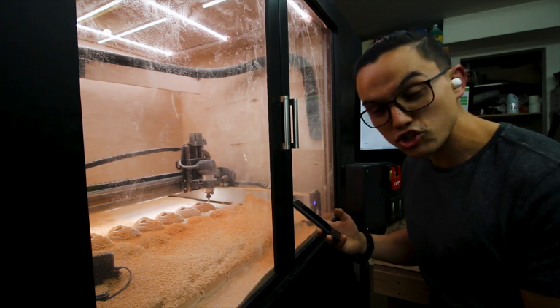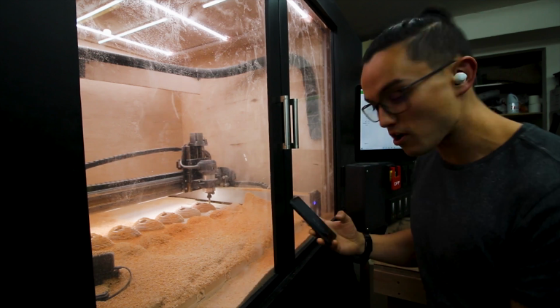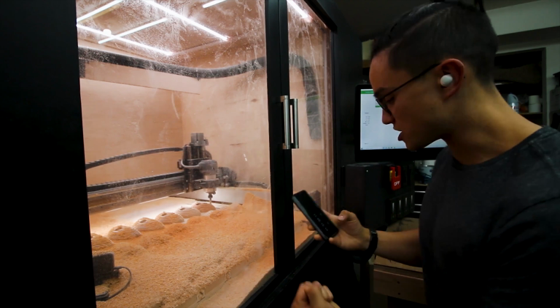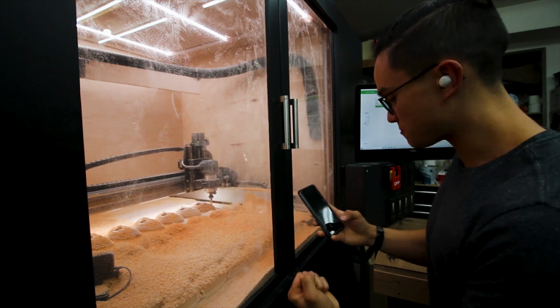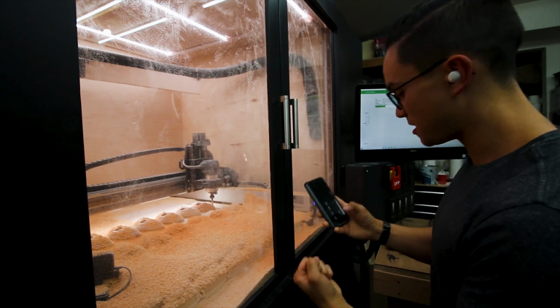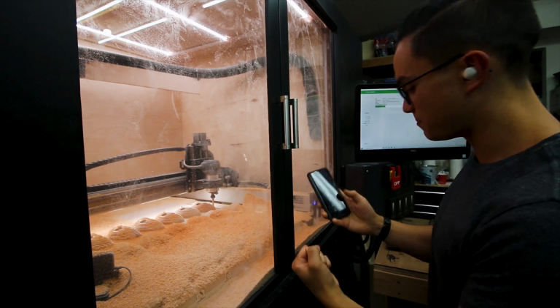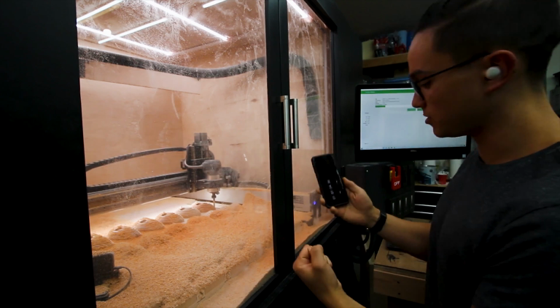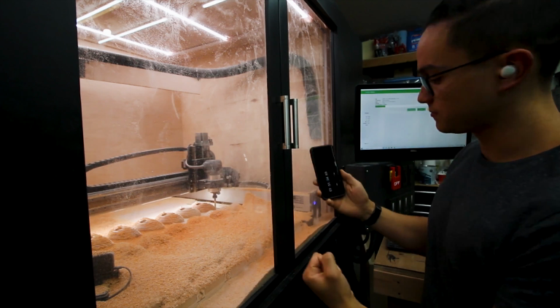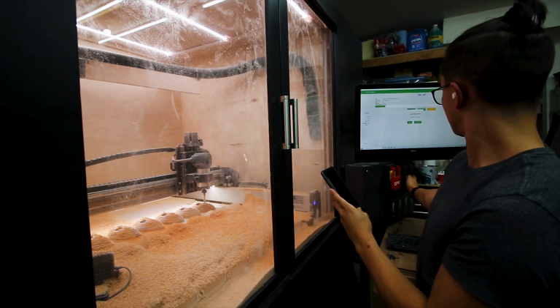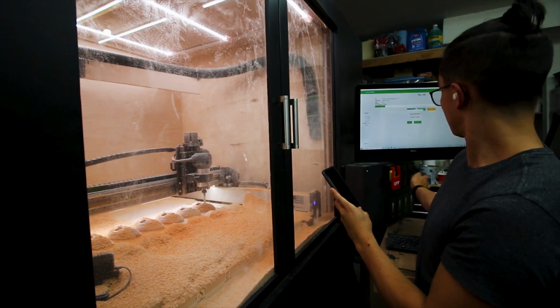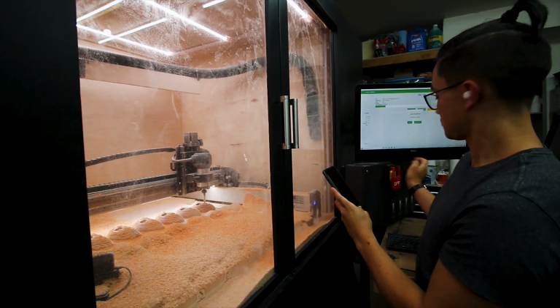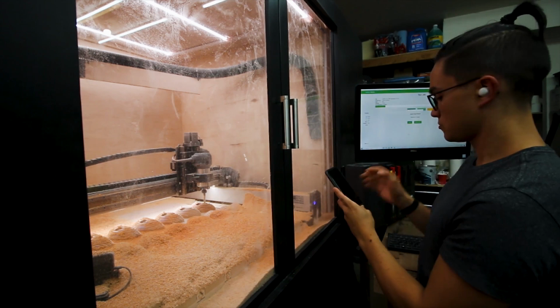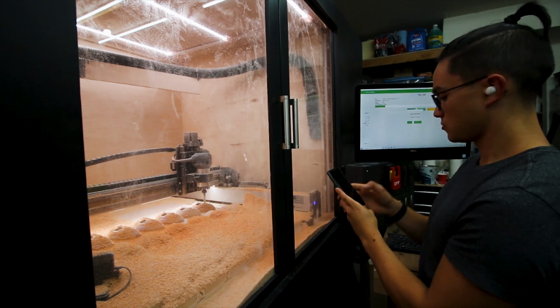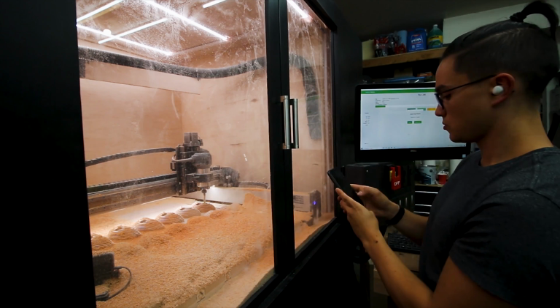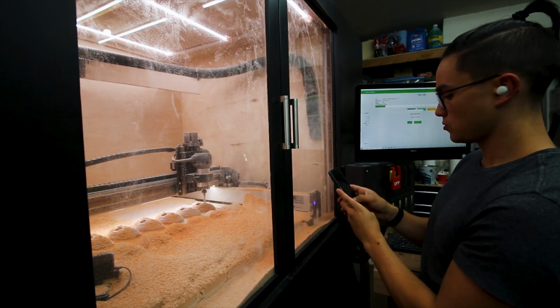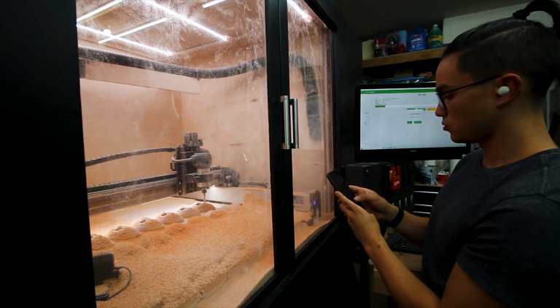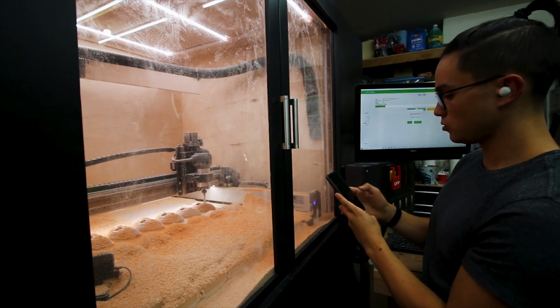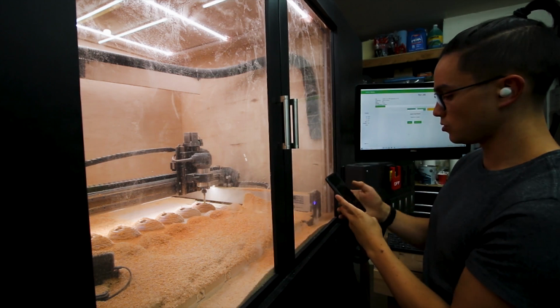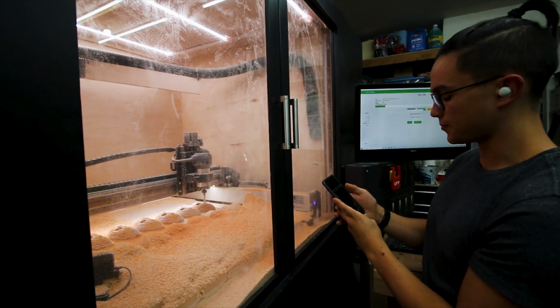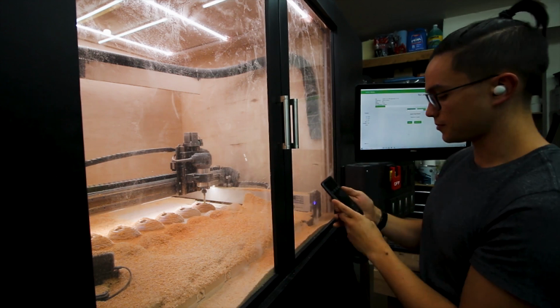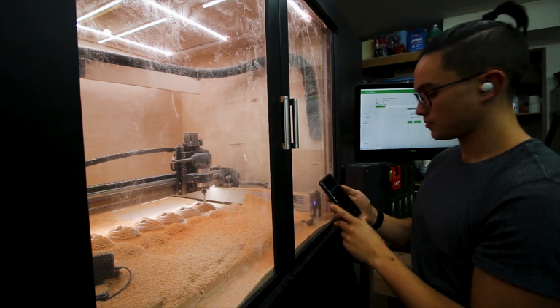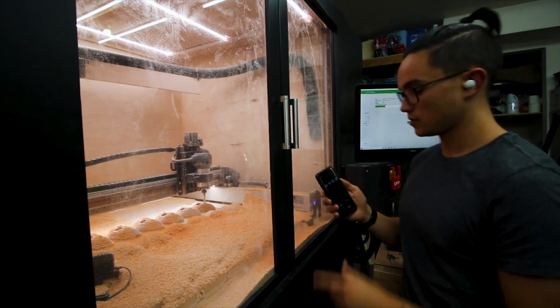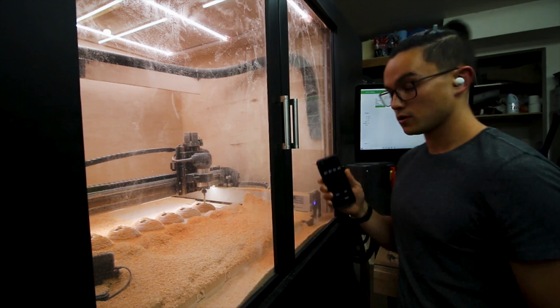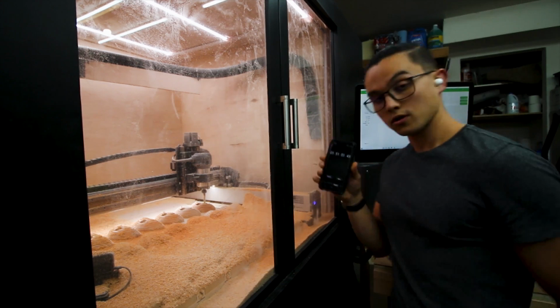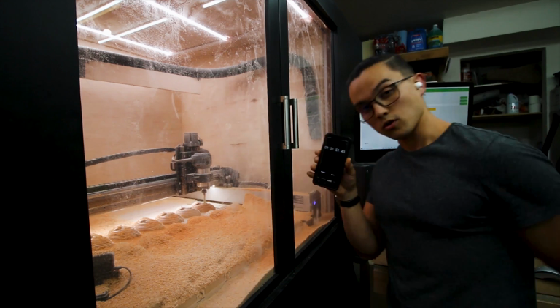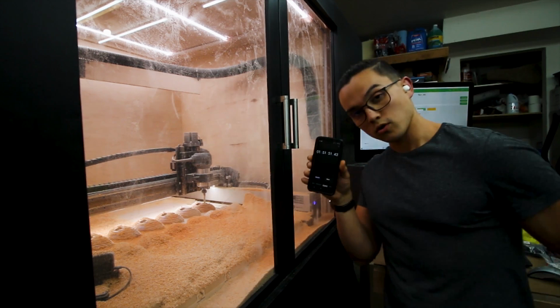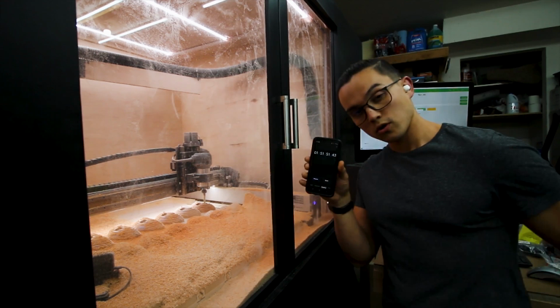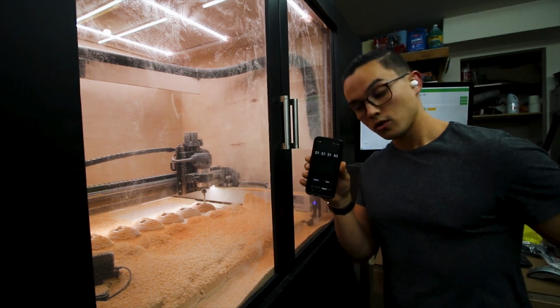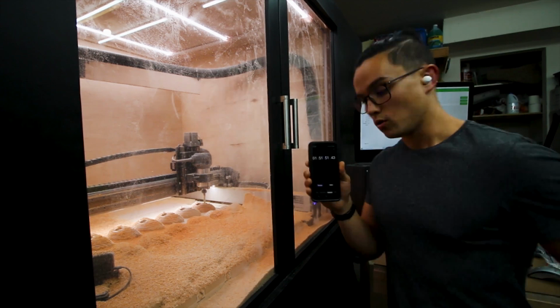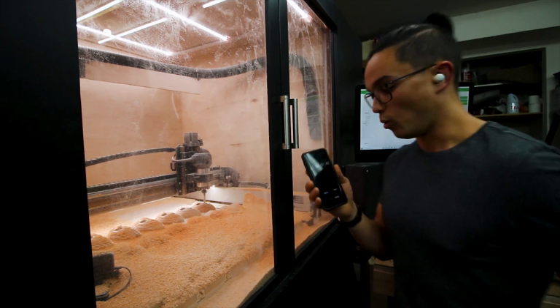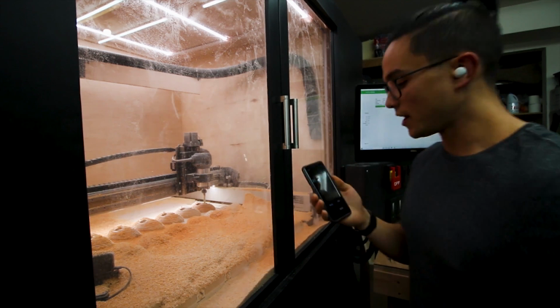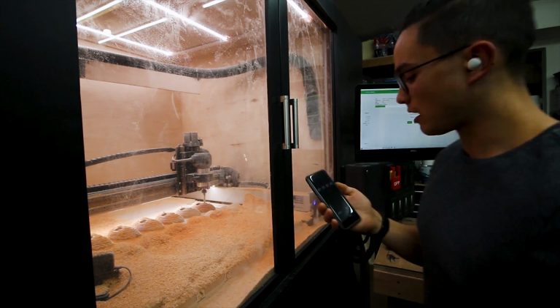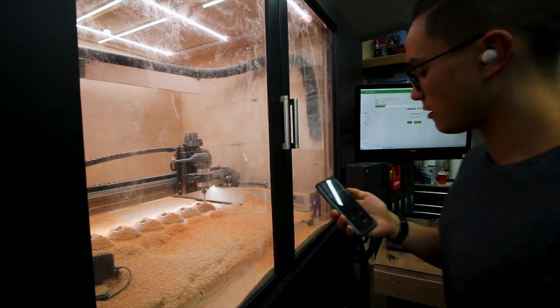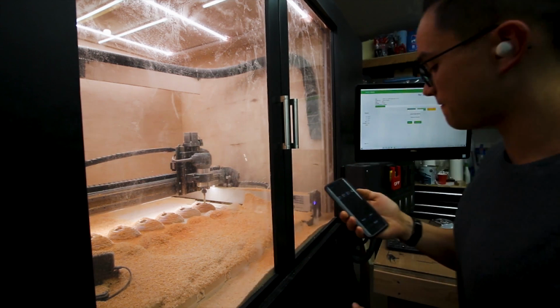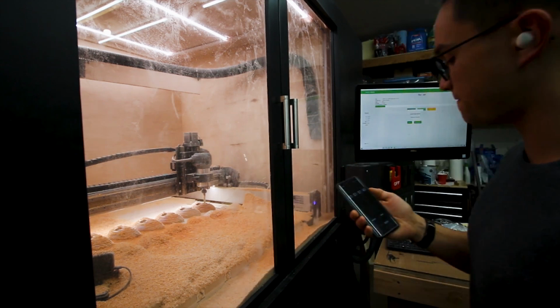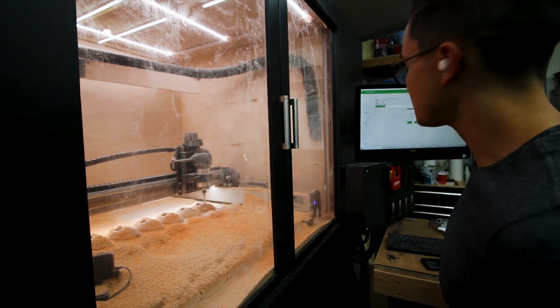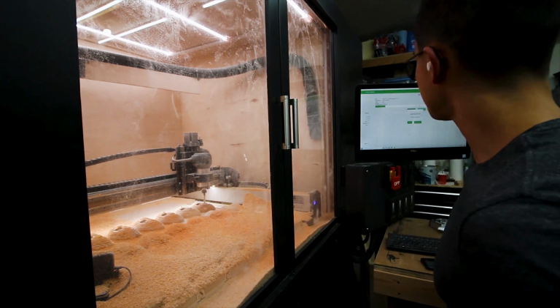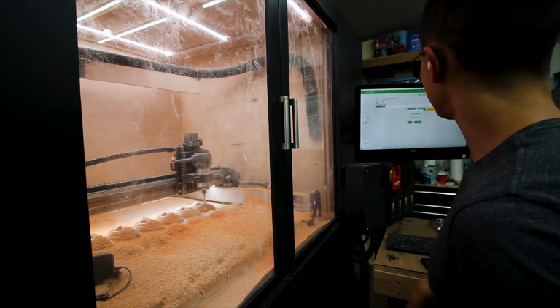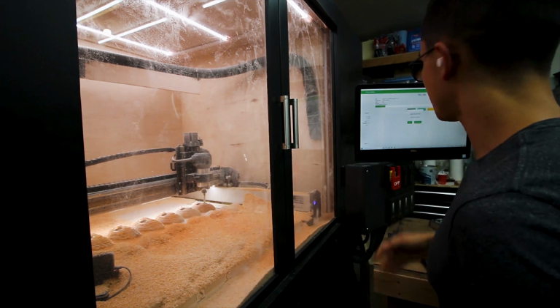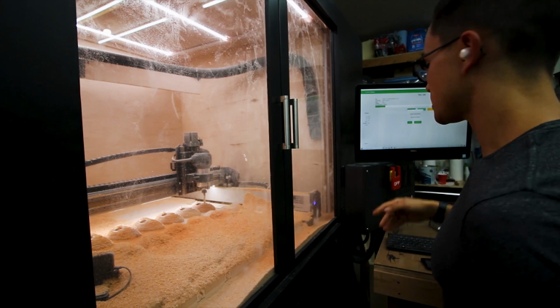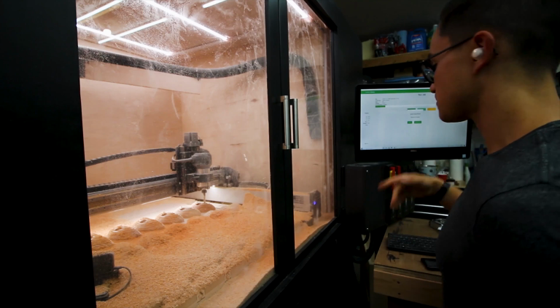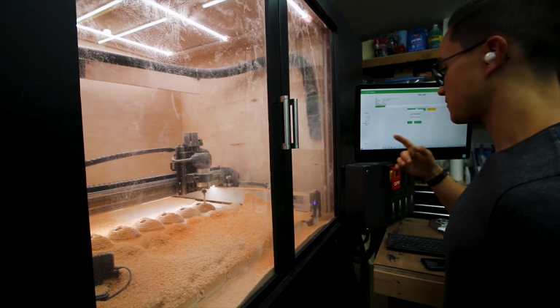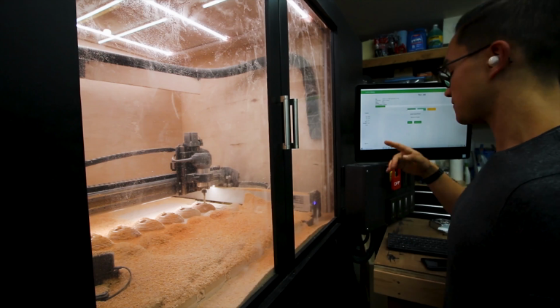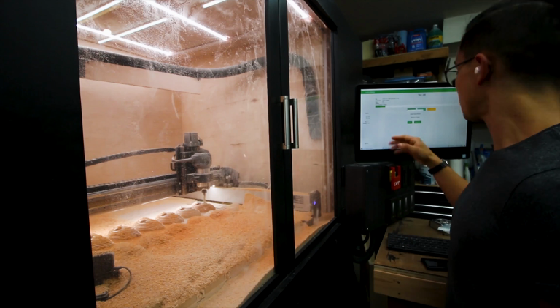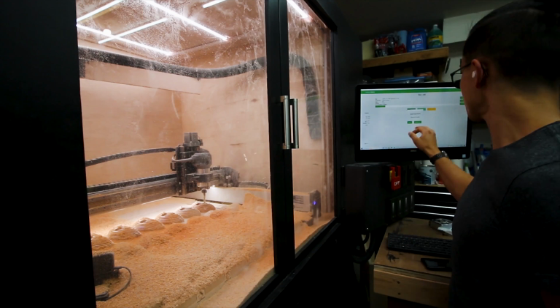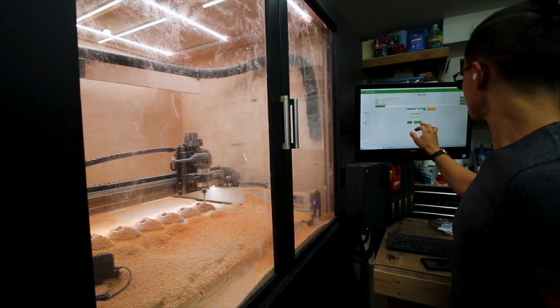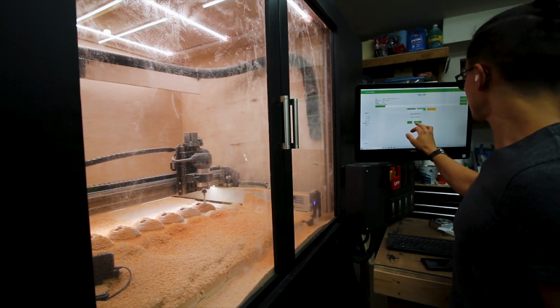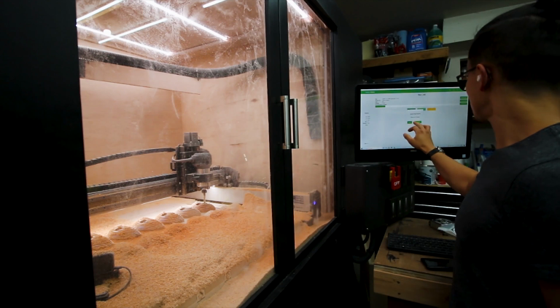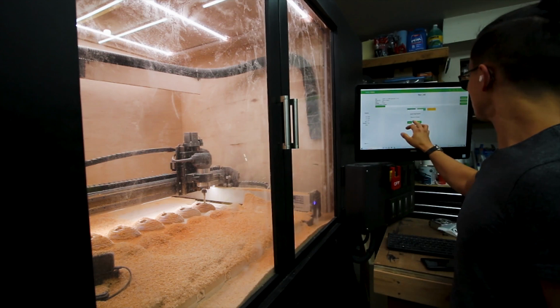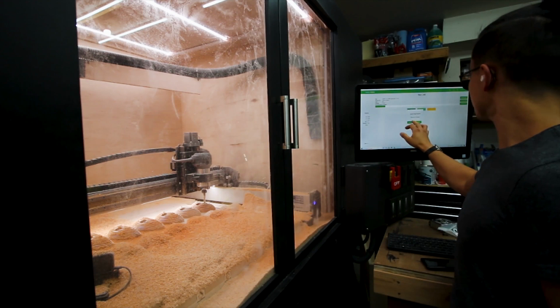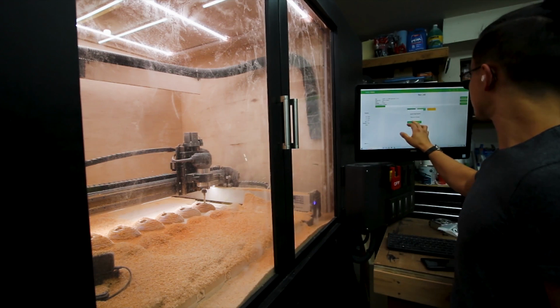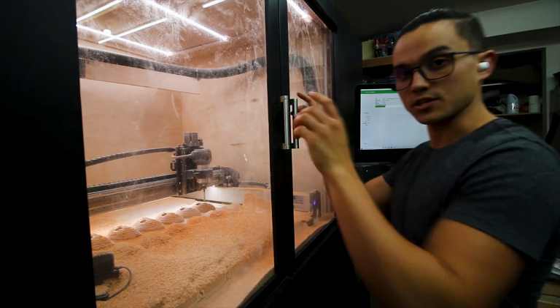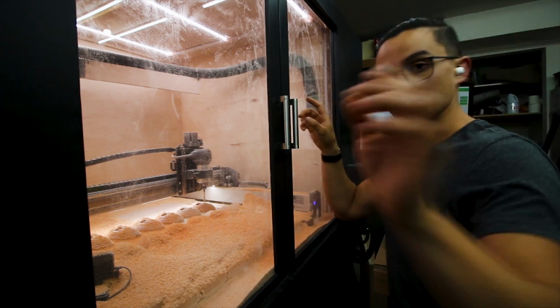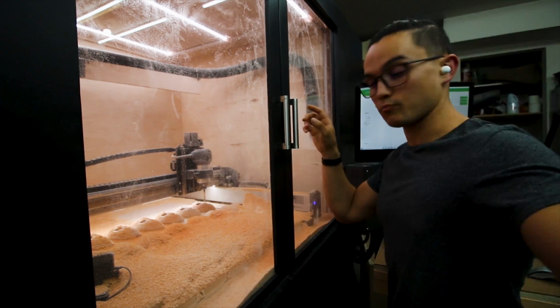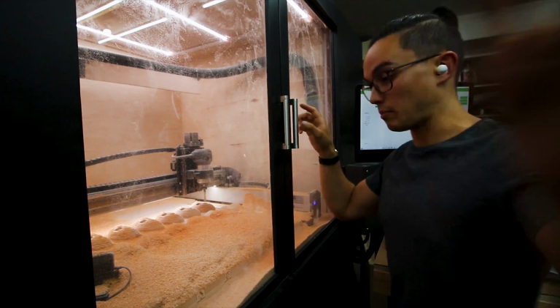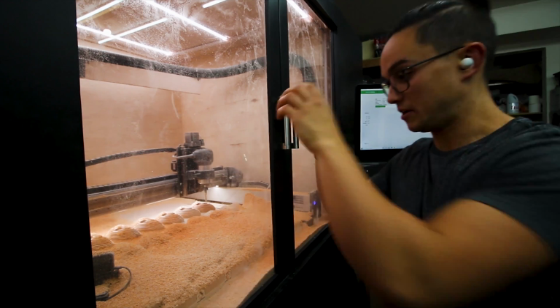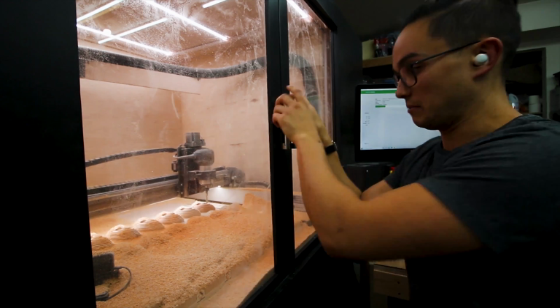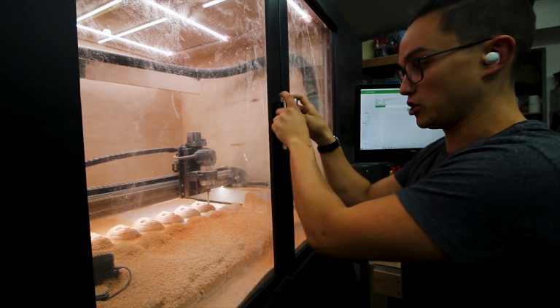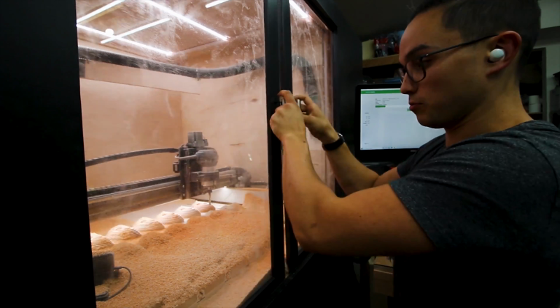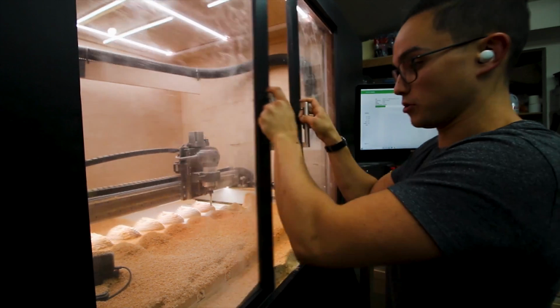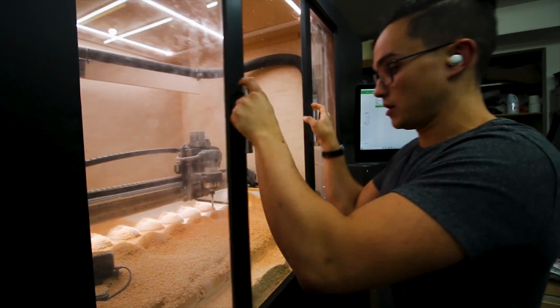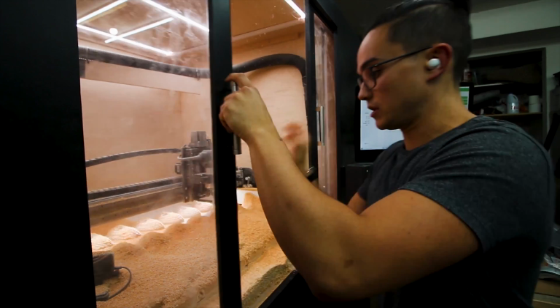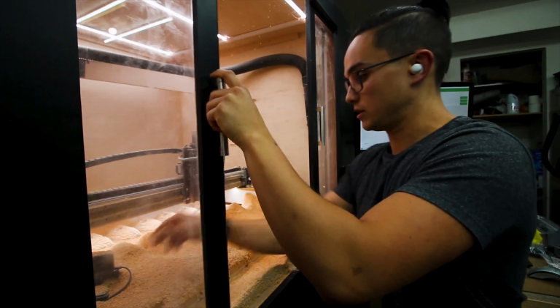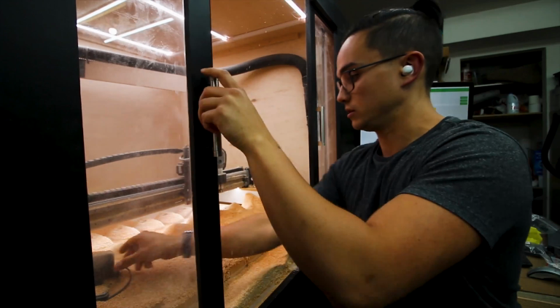Homestretch, people. One hour, 52 minutes for 14 holds. Probably get my GoPro out of there.